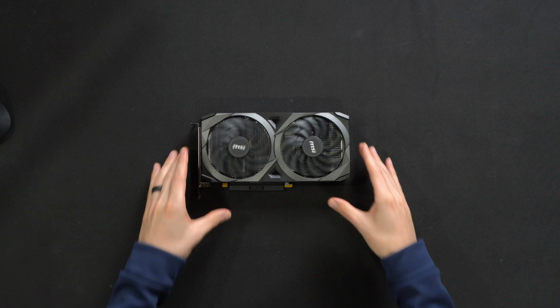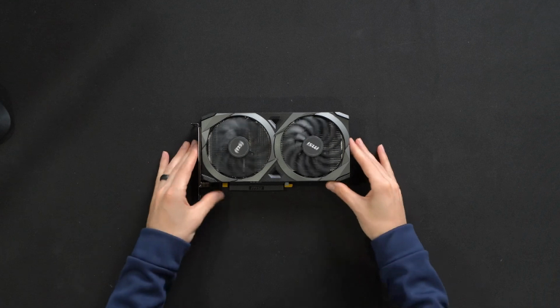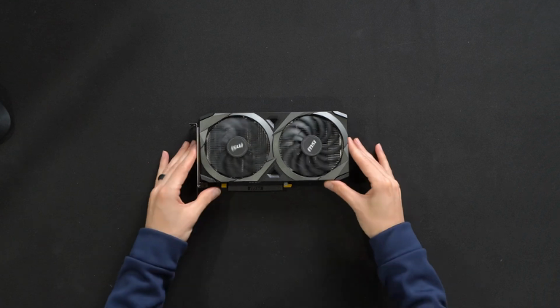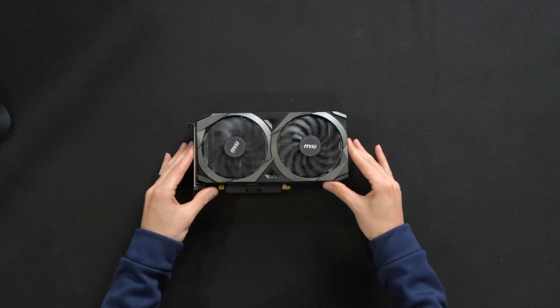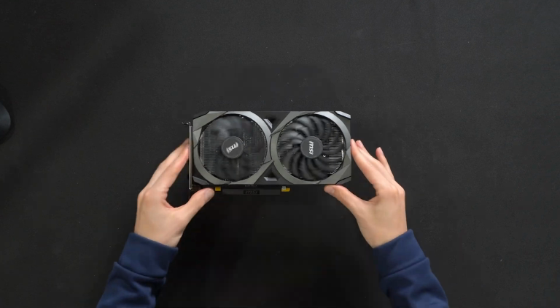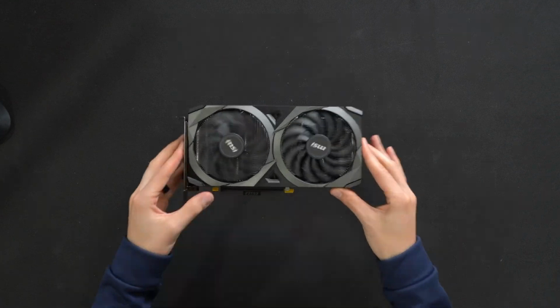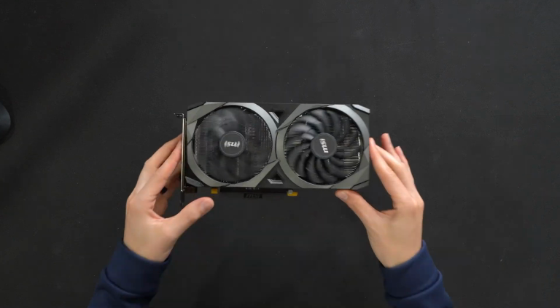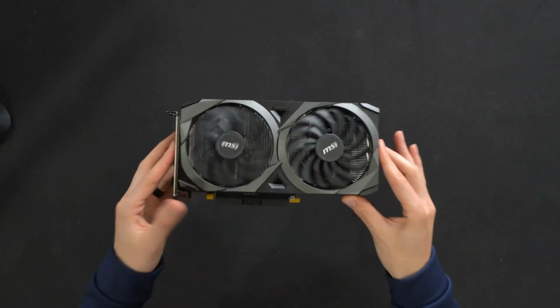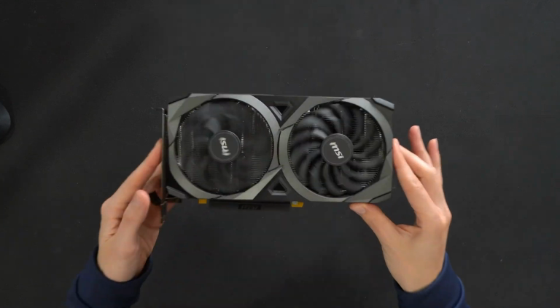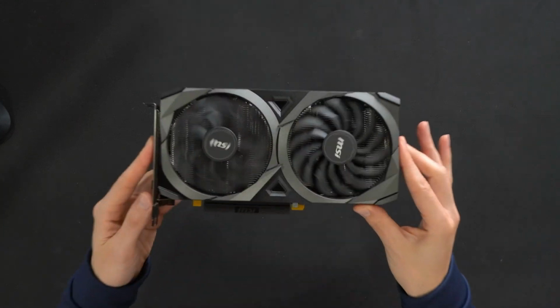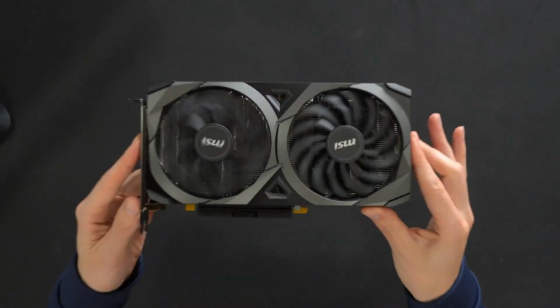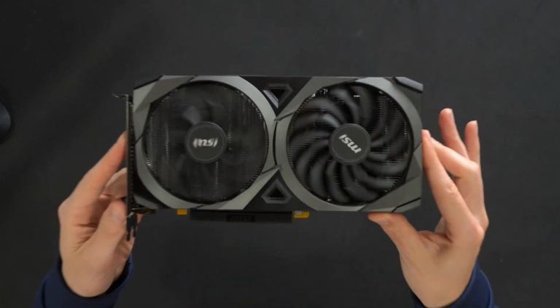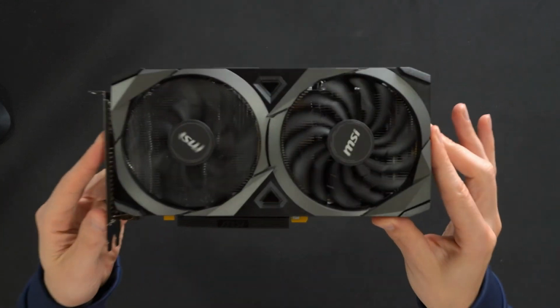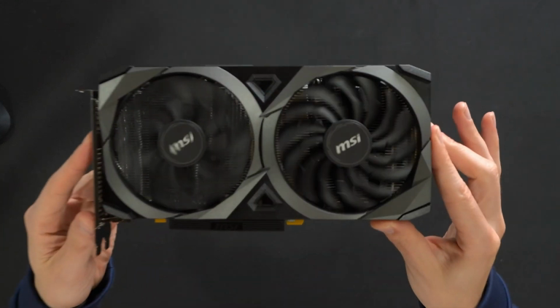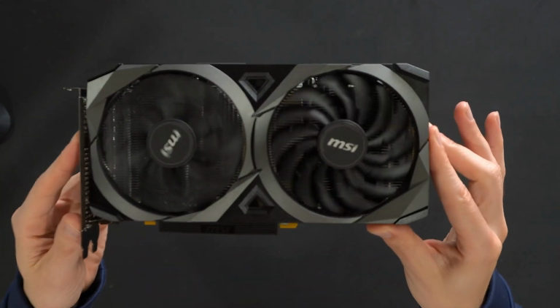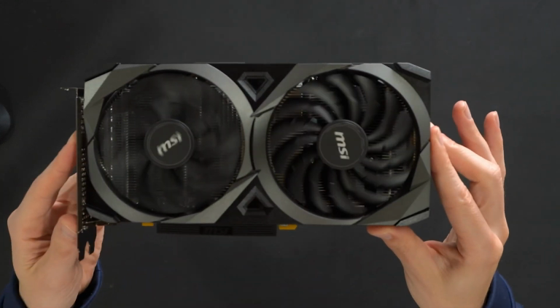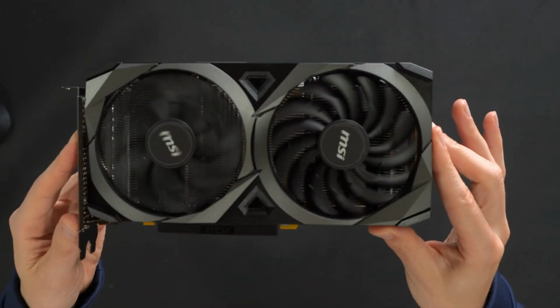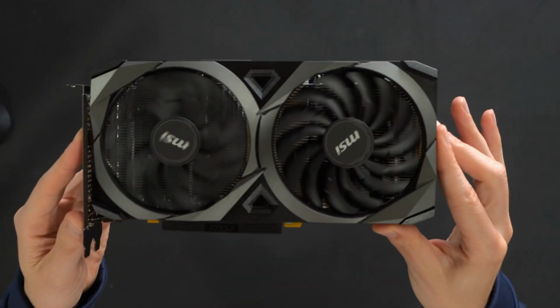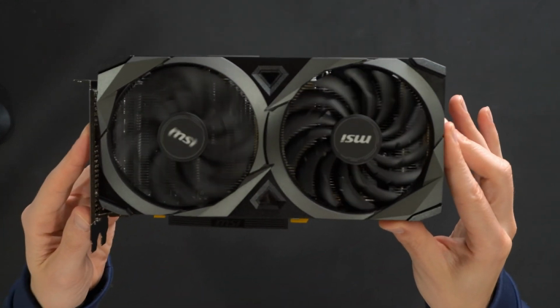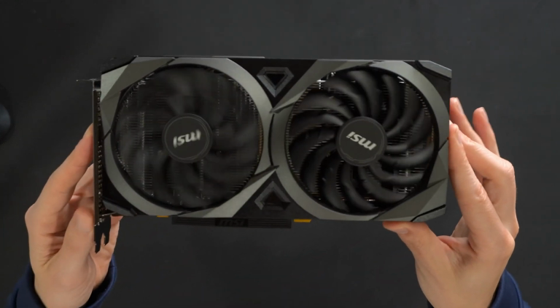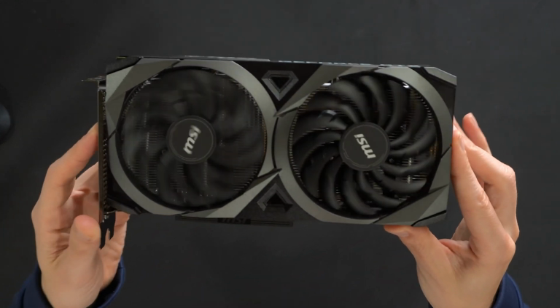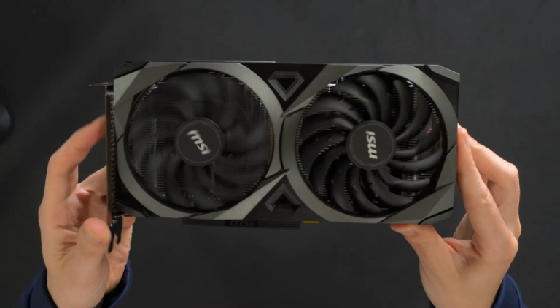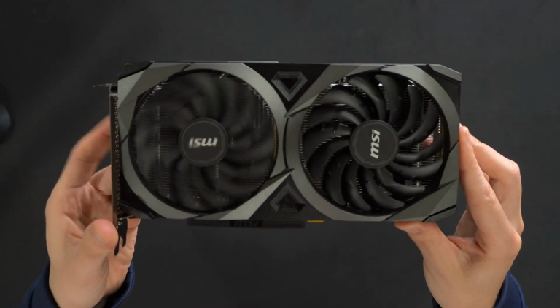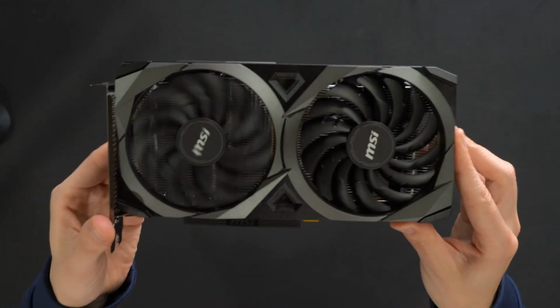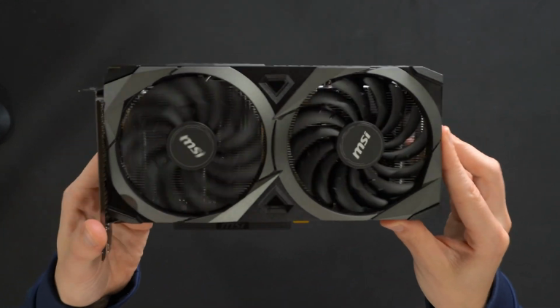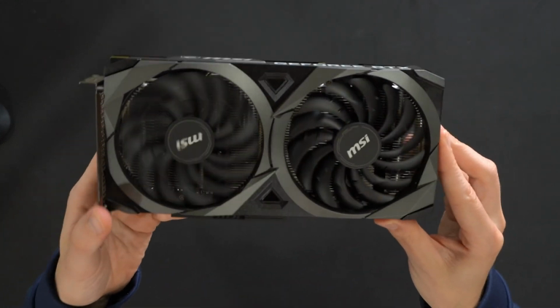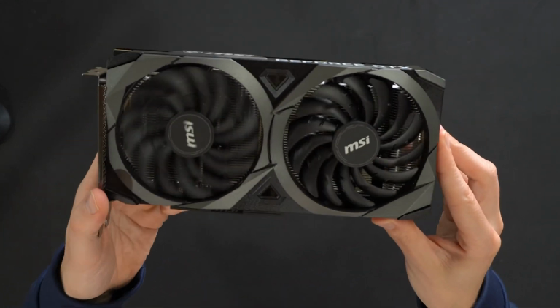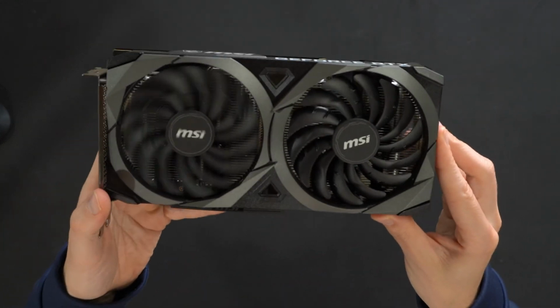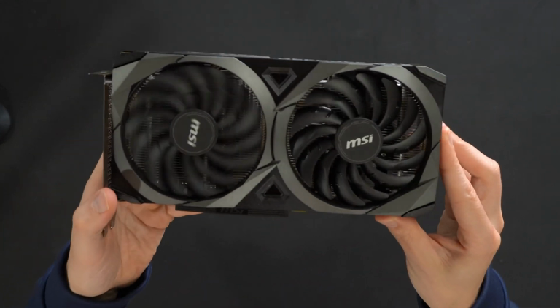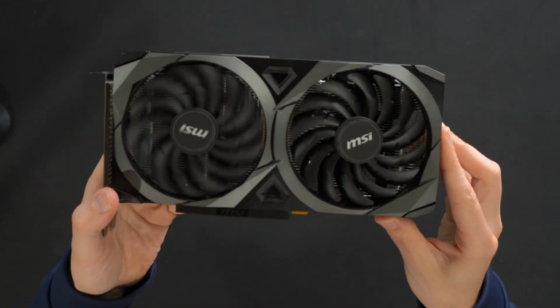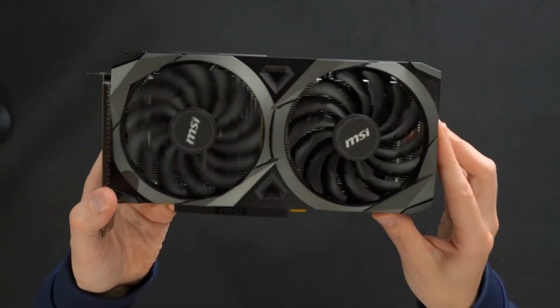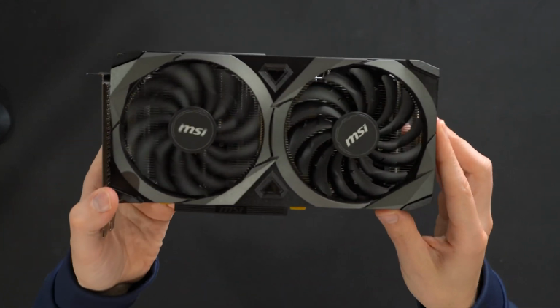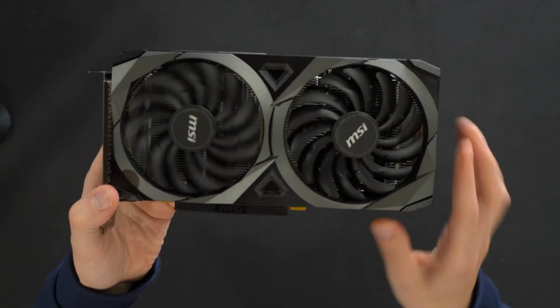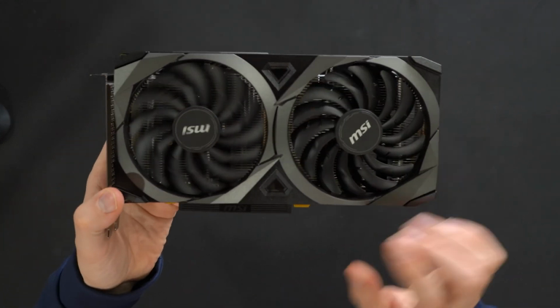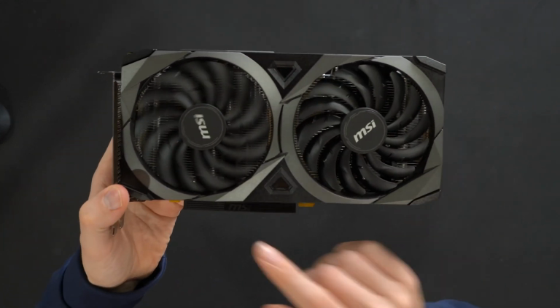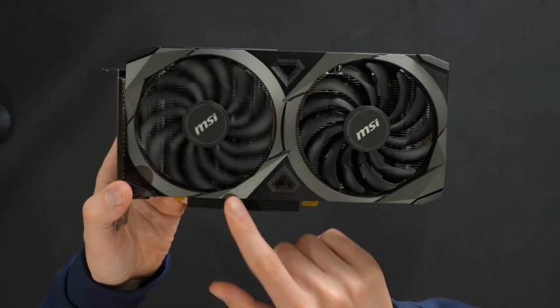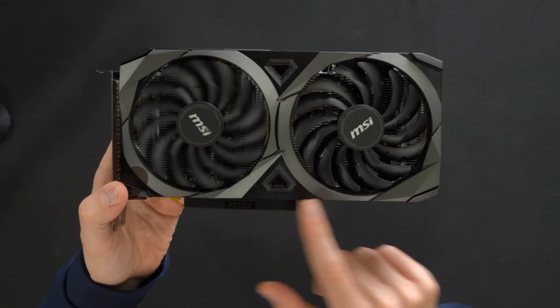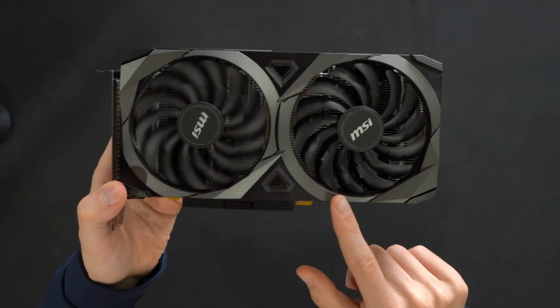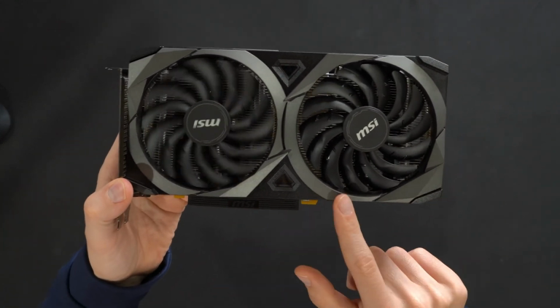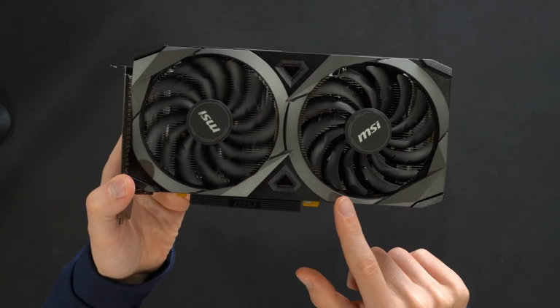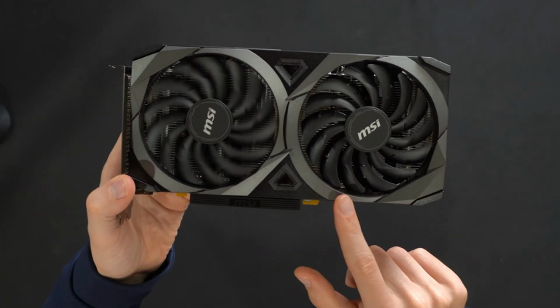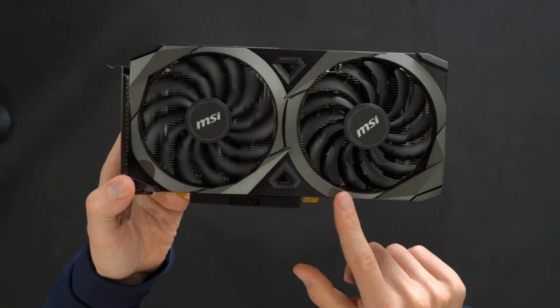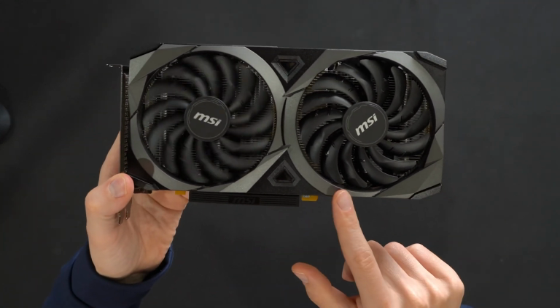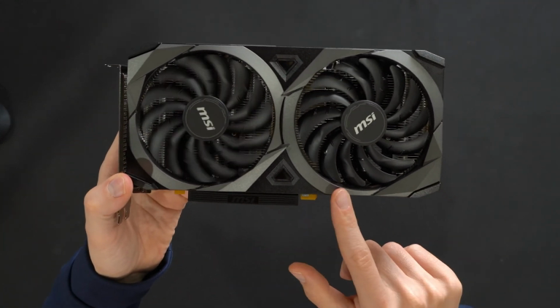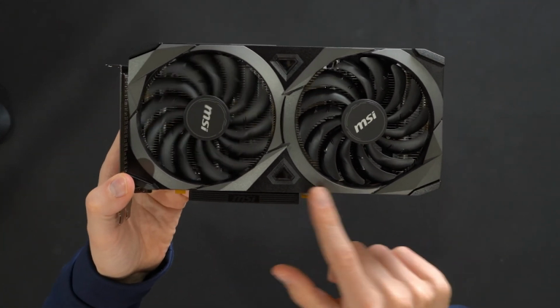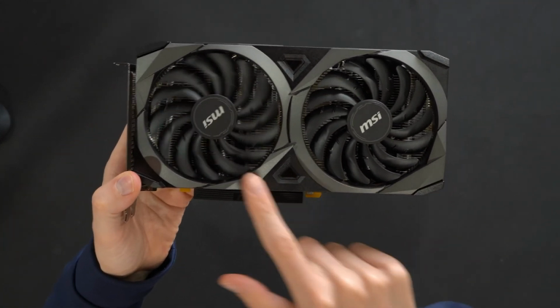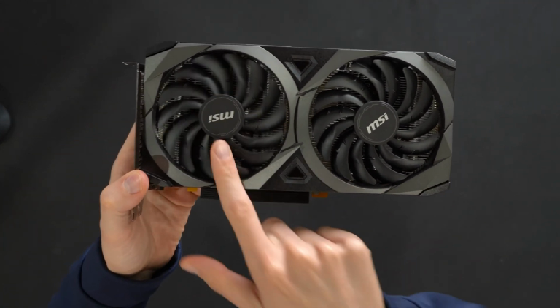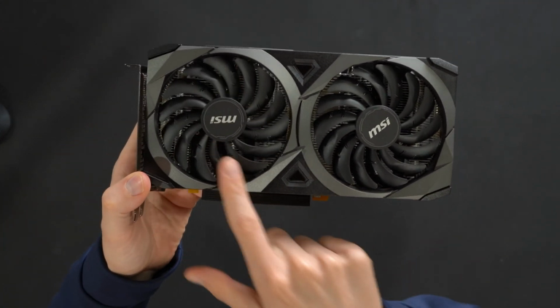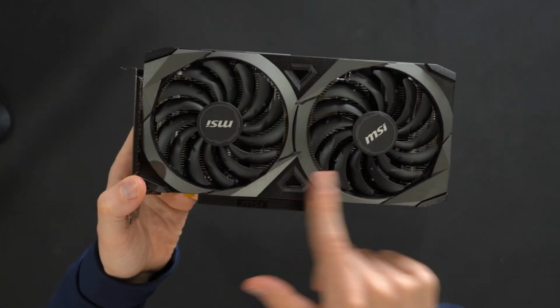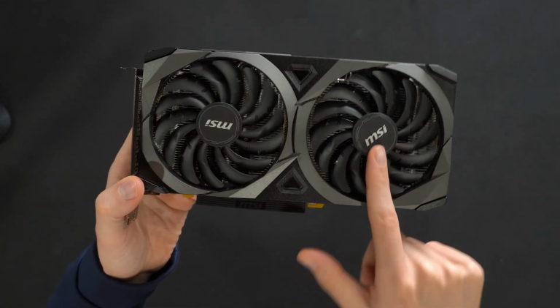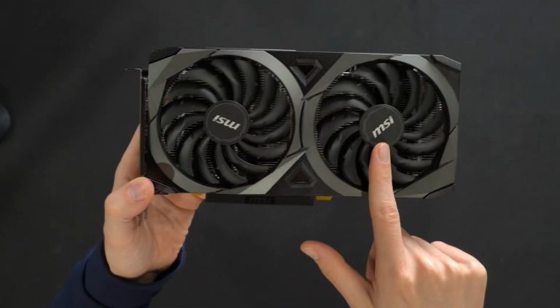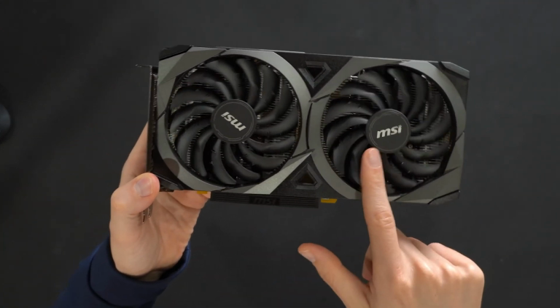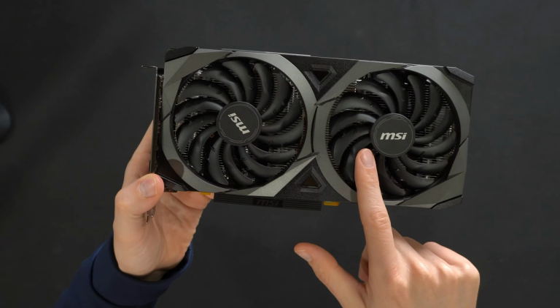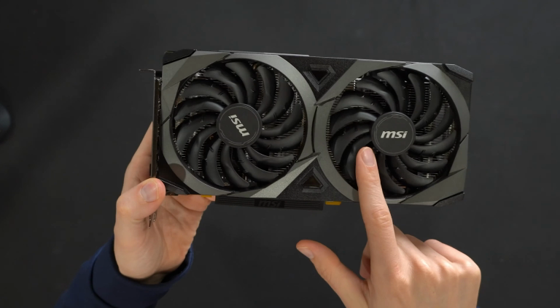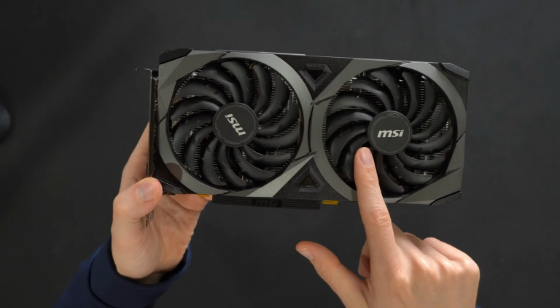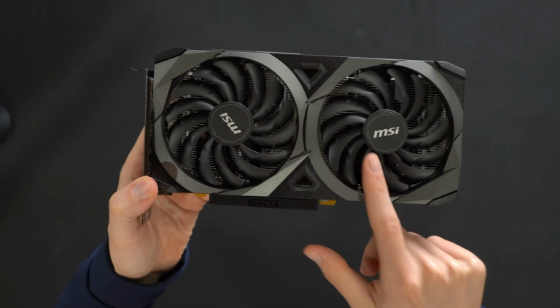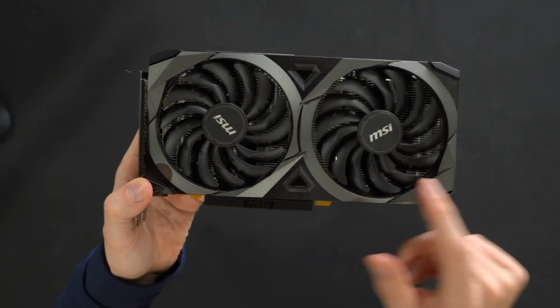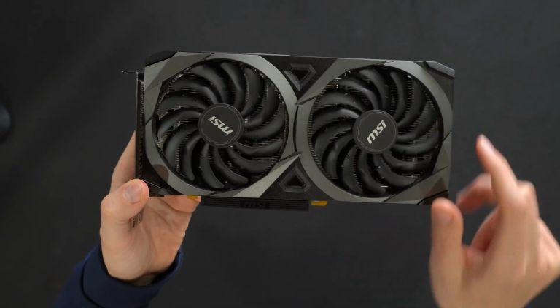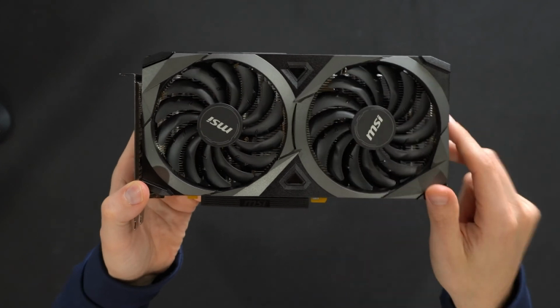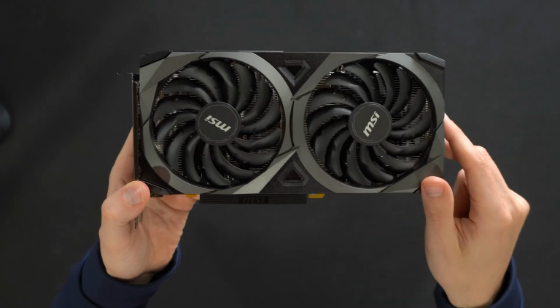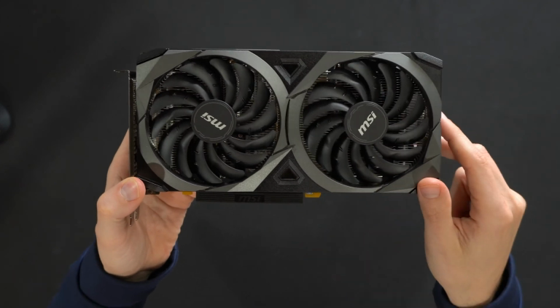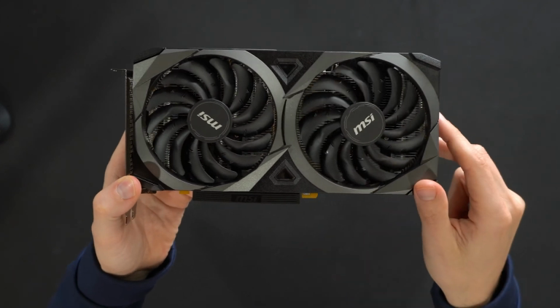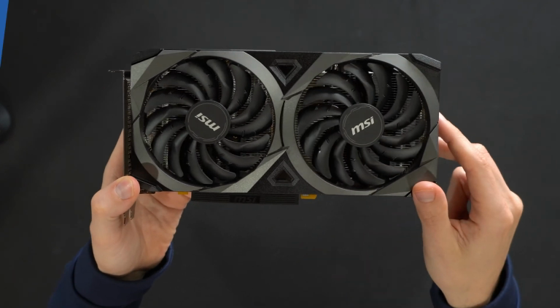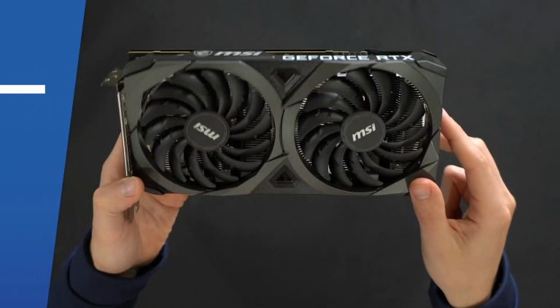Here's a look at the card up close with our dual fan design with MSI's logo and branding on them.